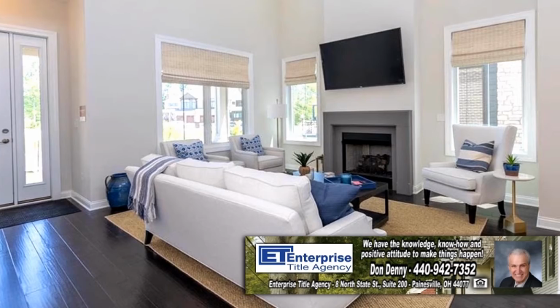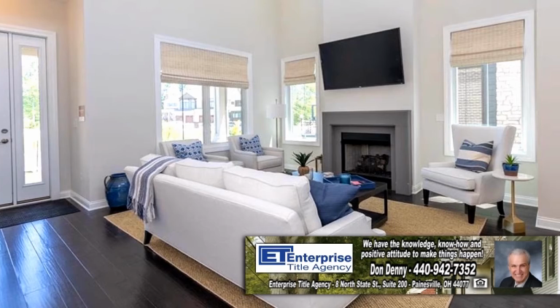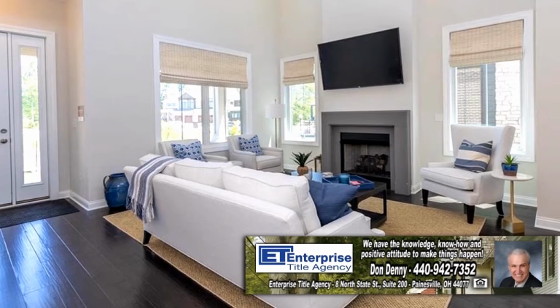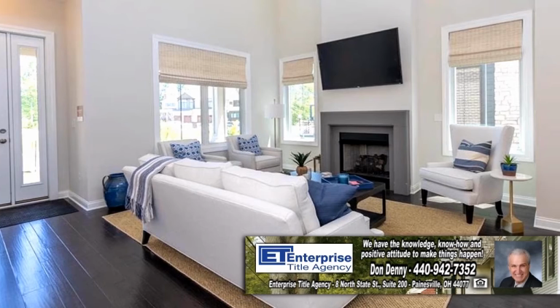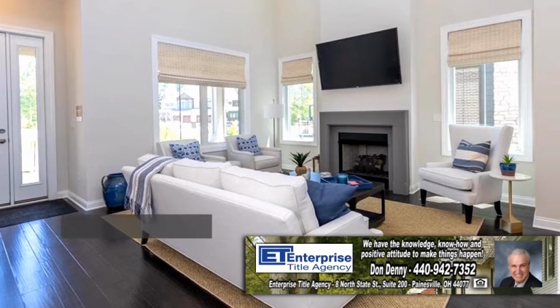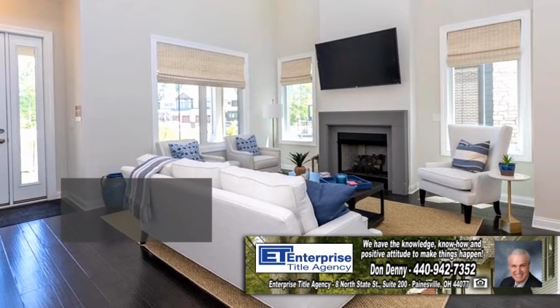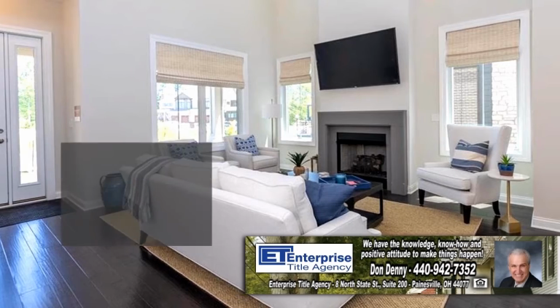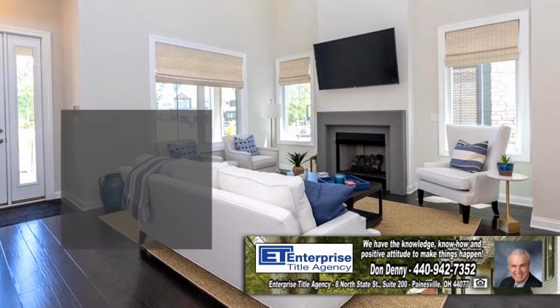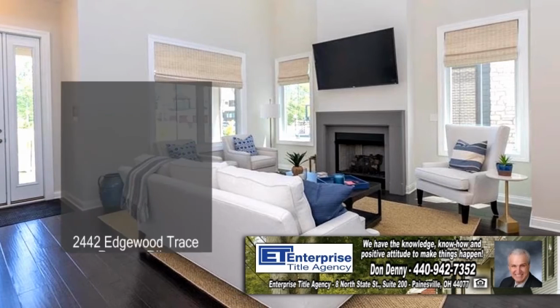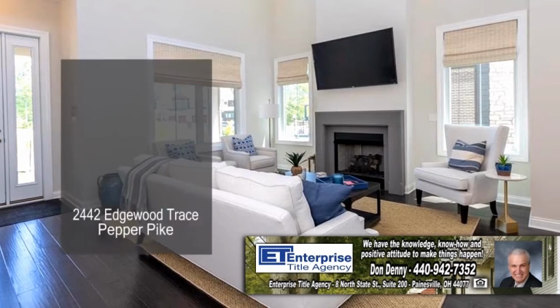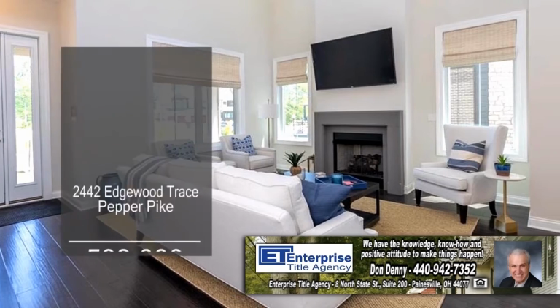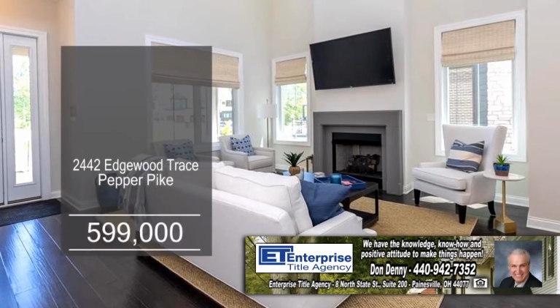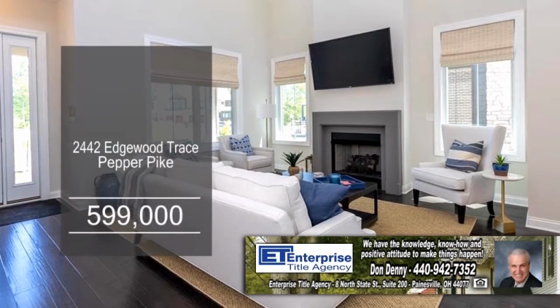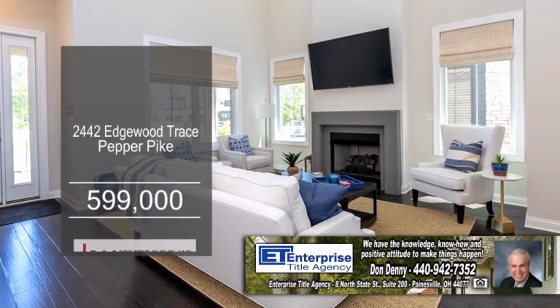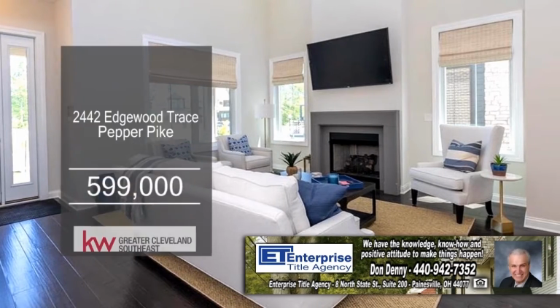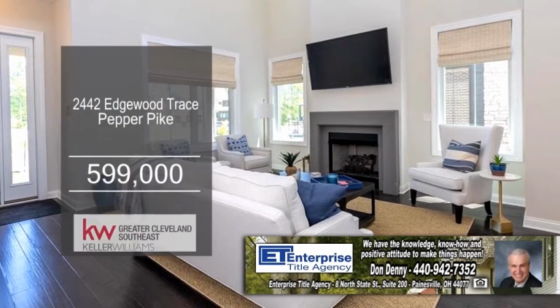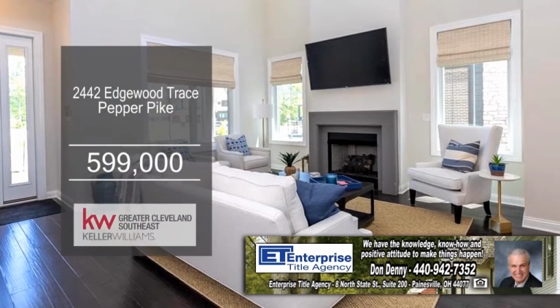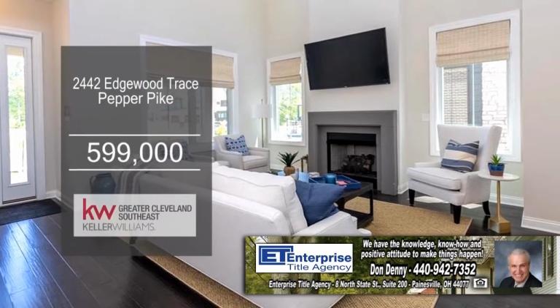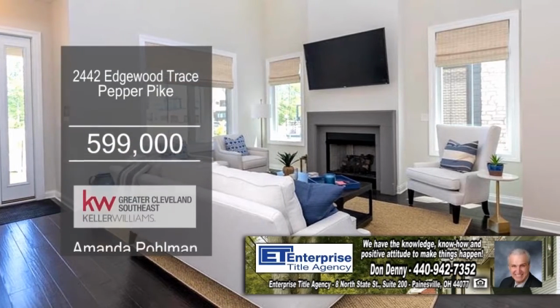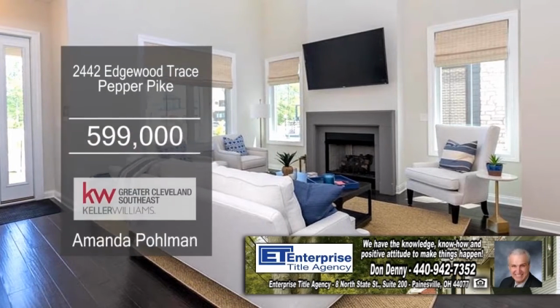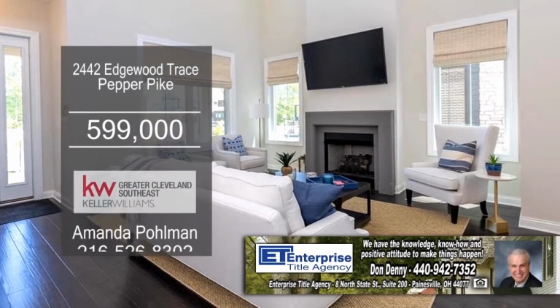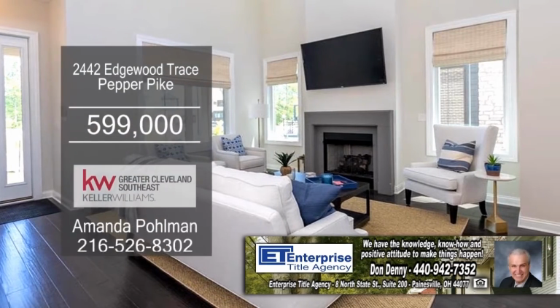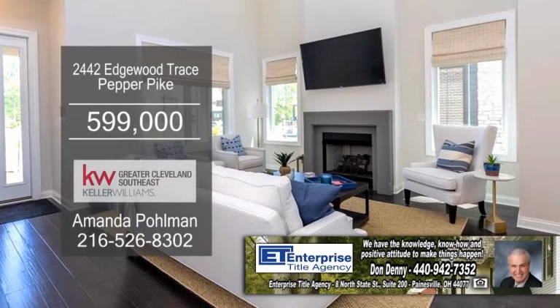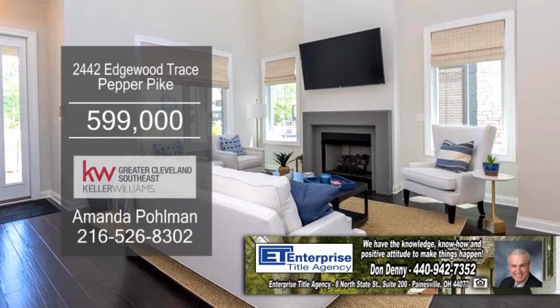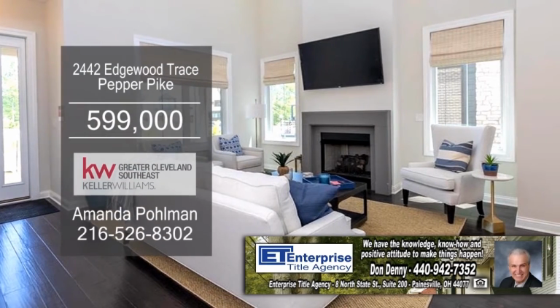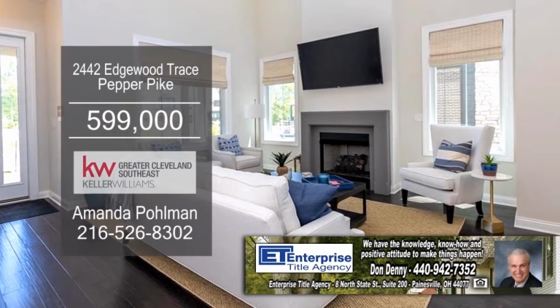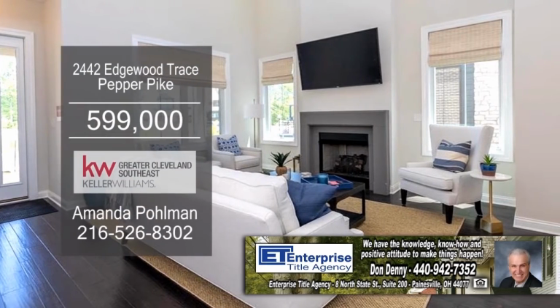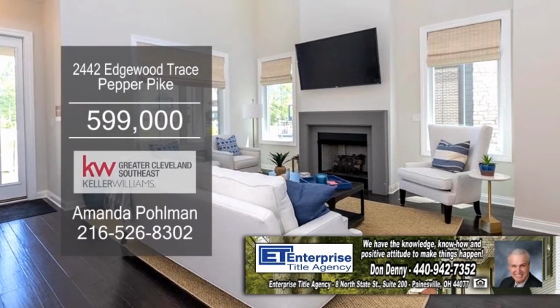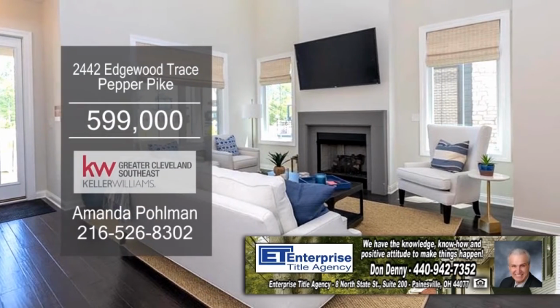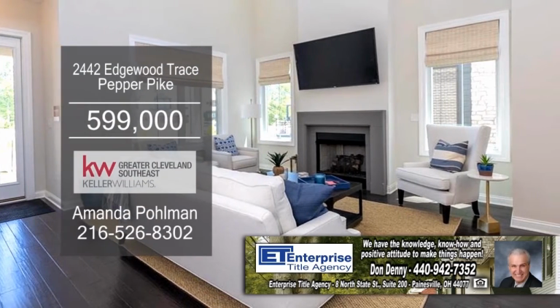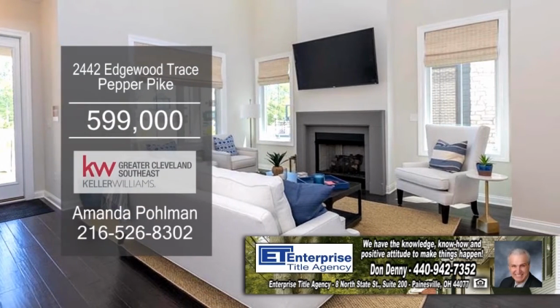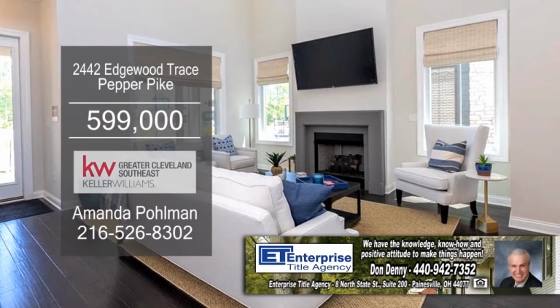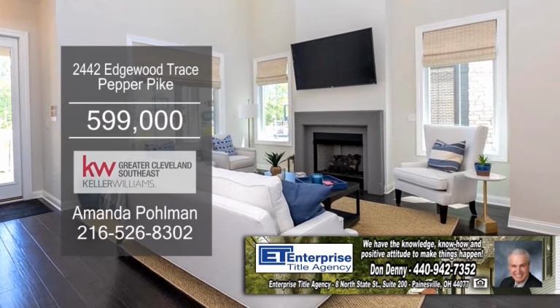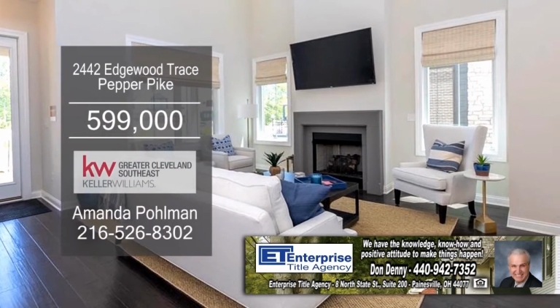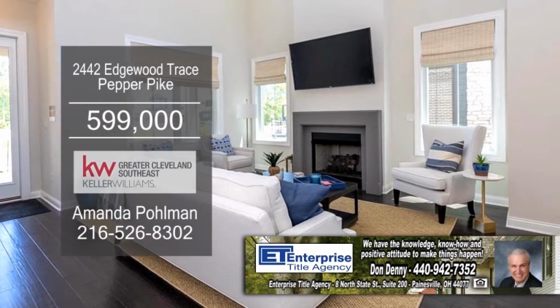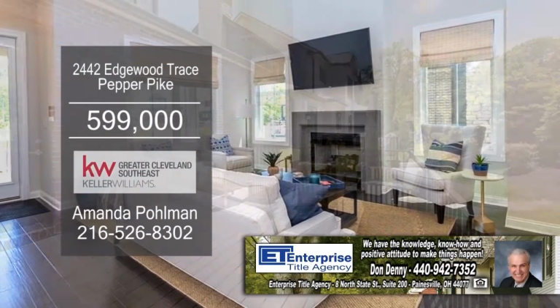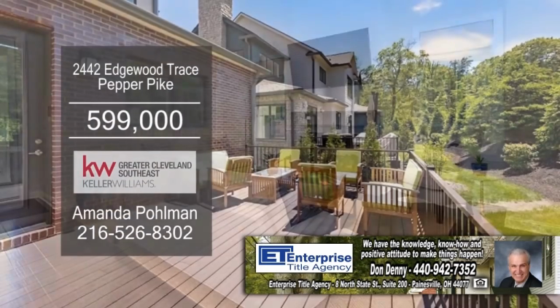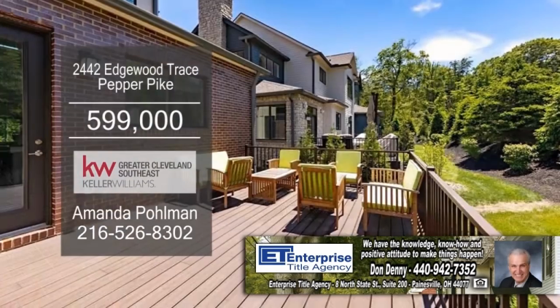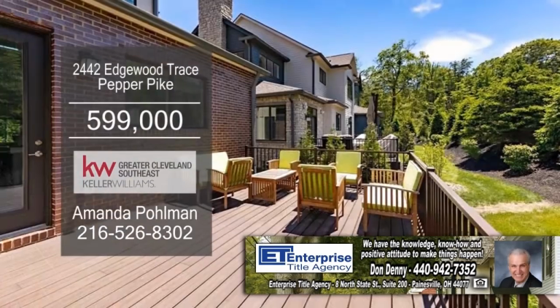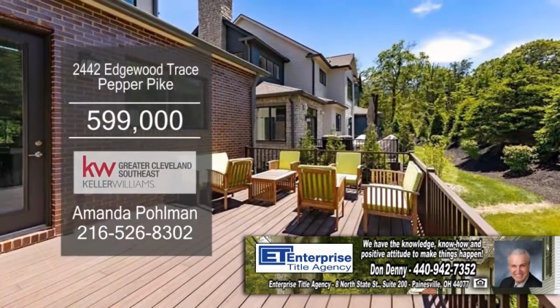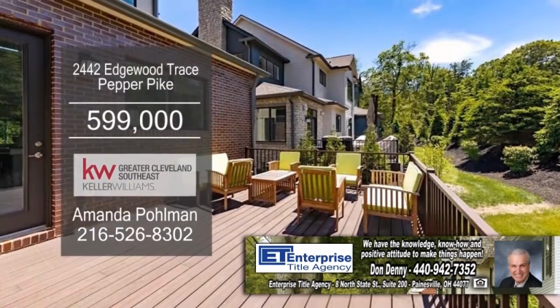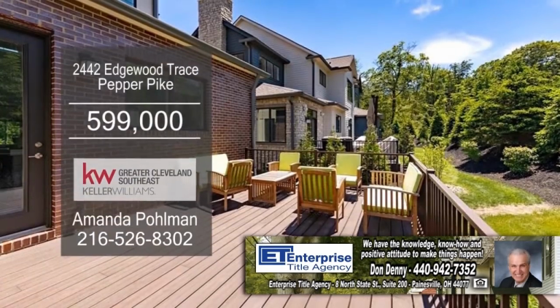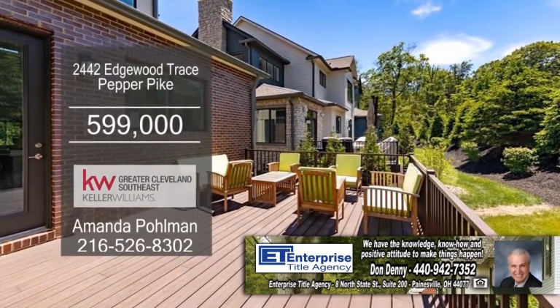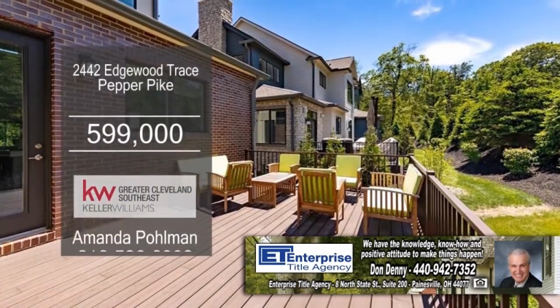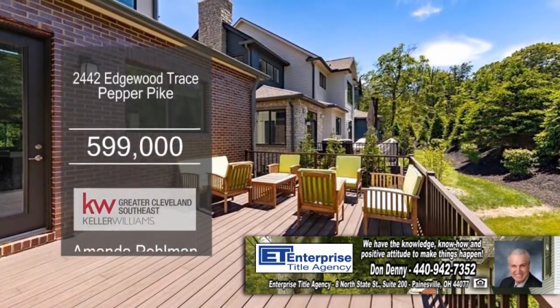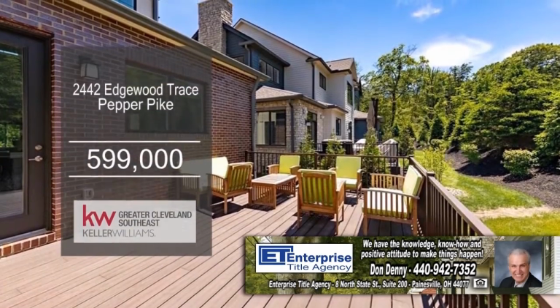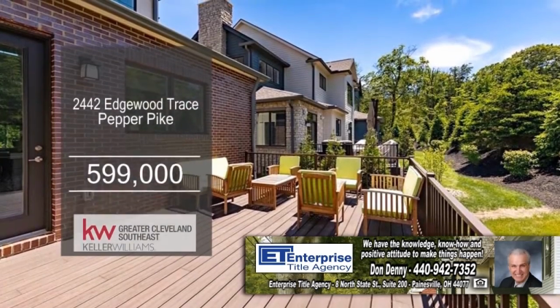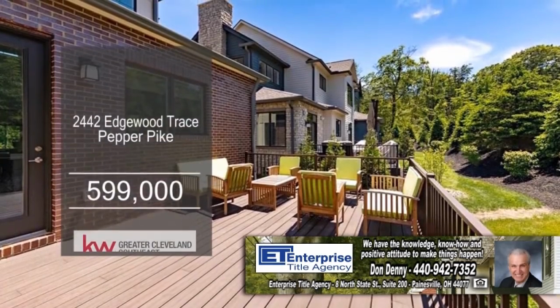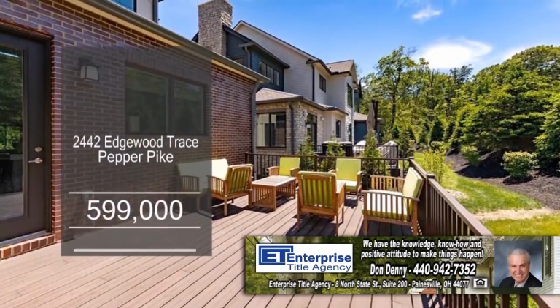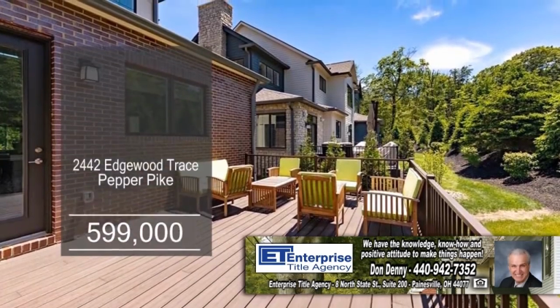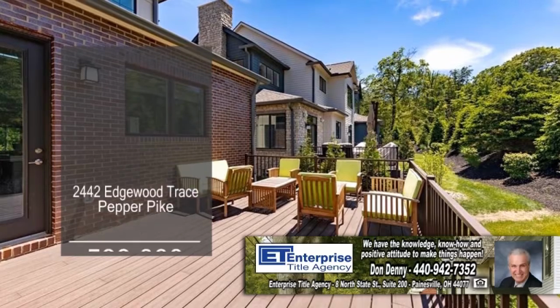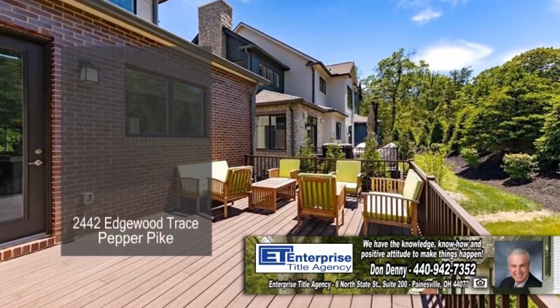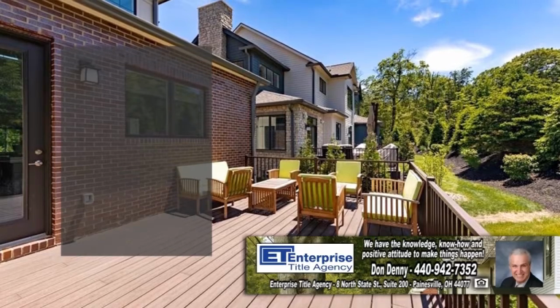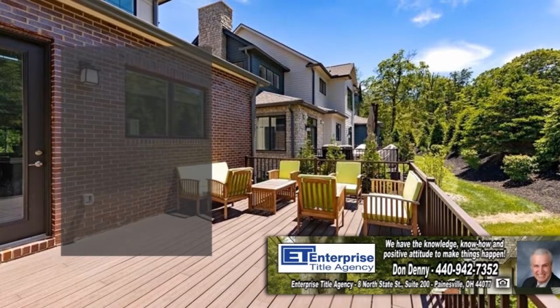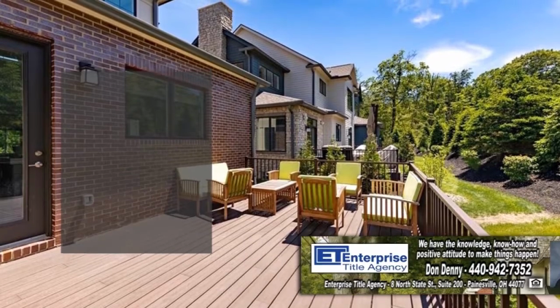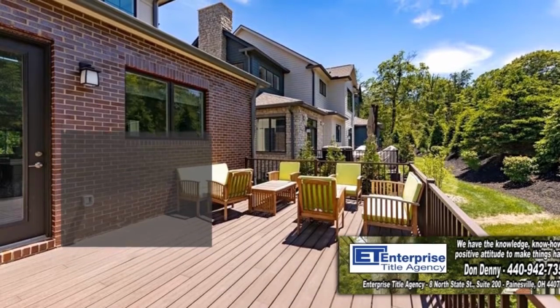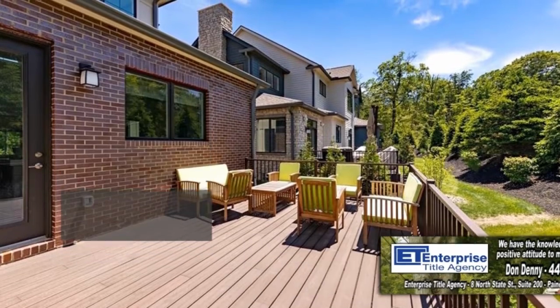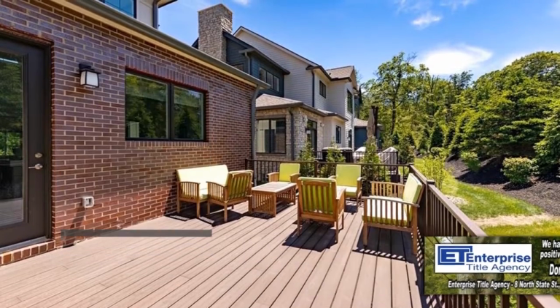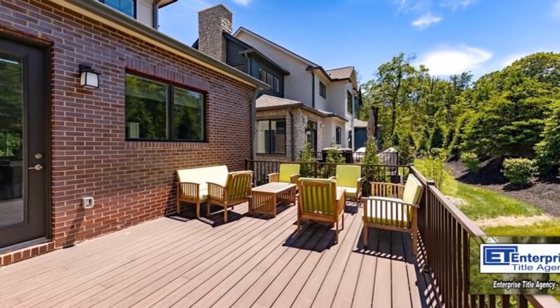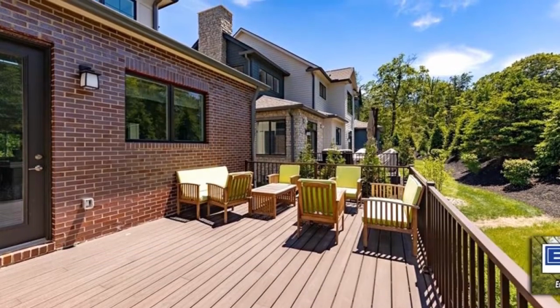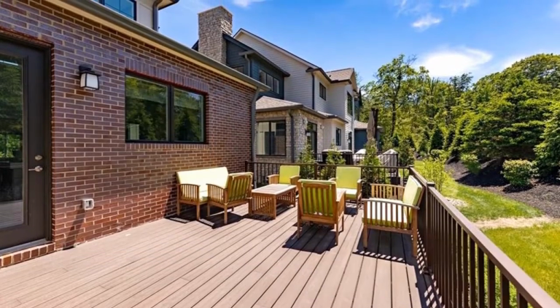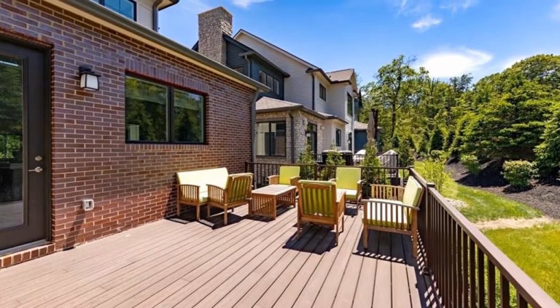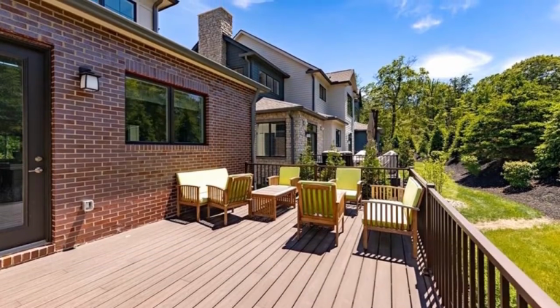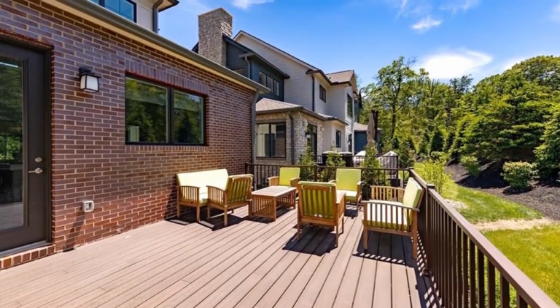The two-story living room is accented with a fireplace. The huge deck provides outdoor patio space.